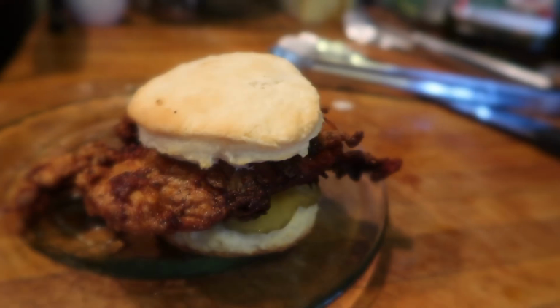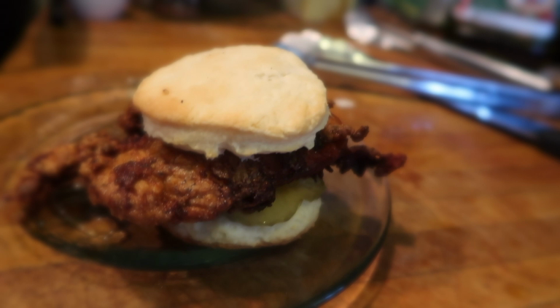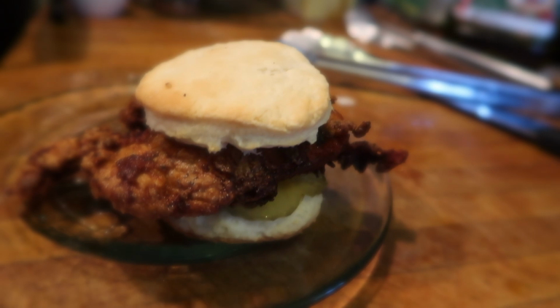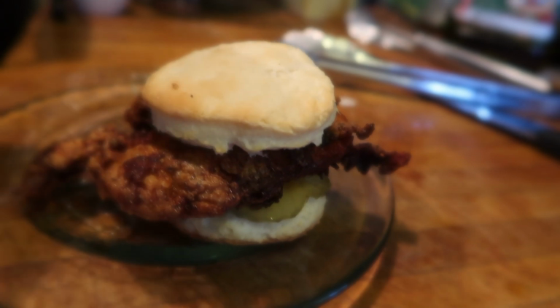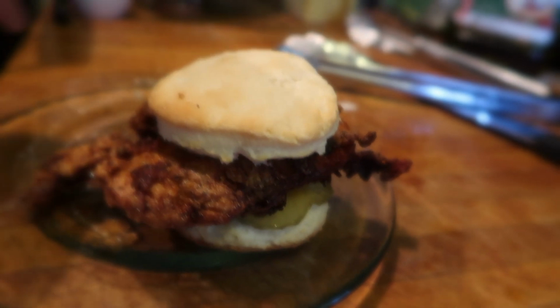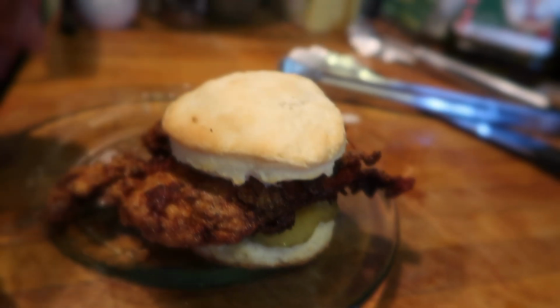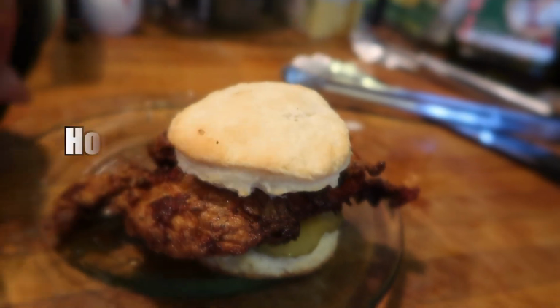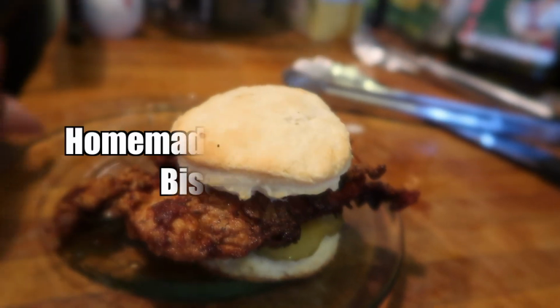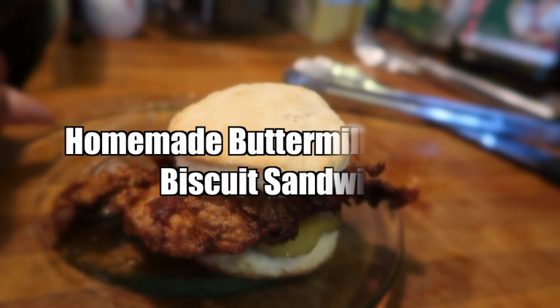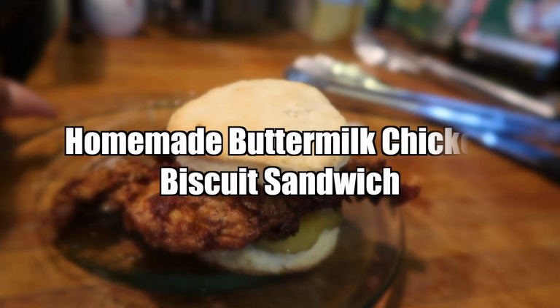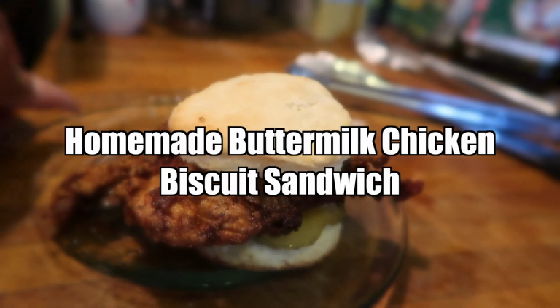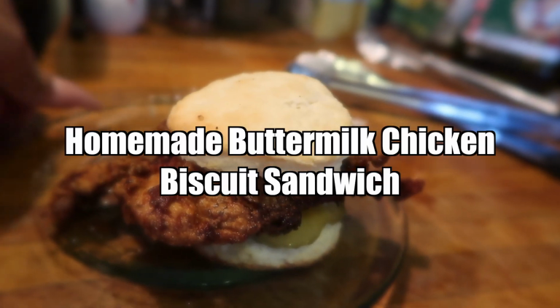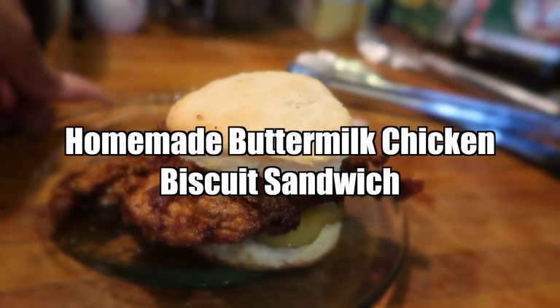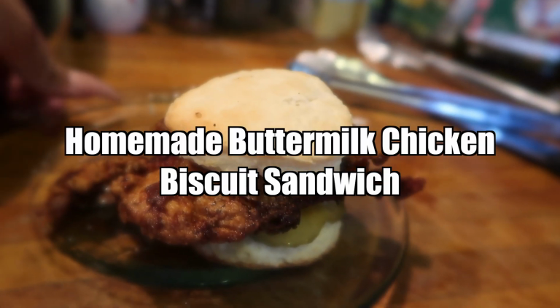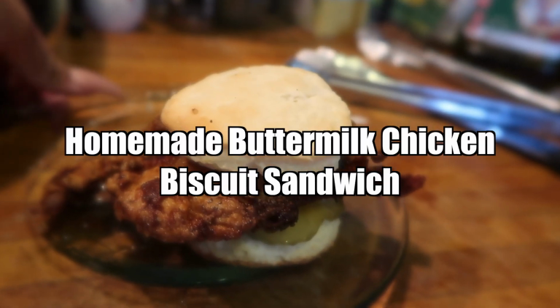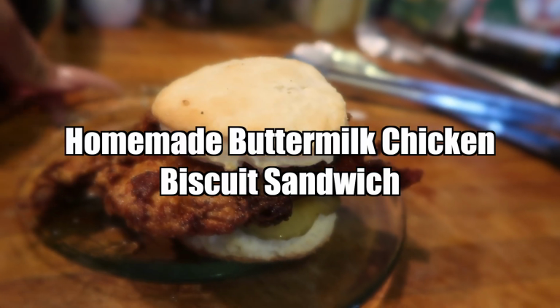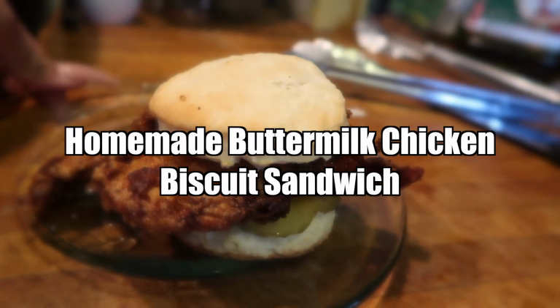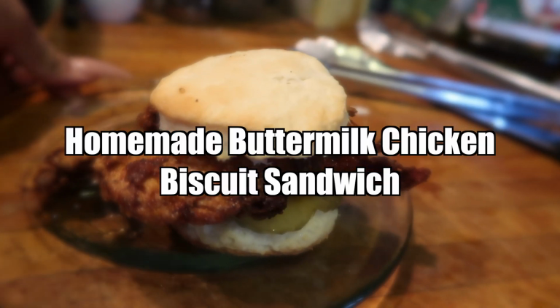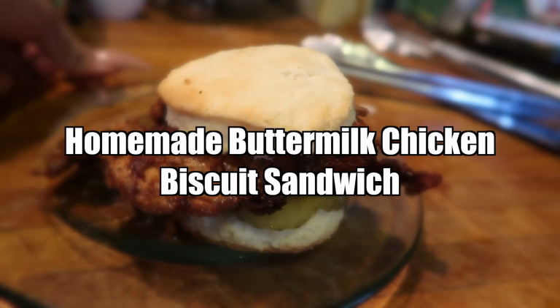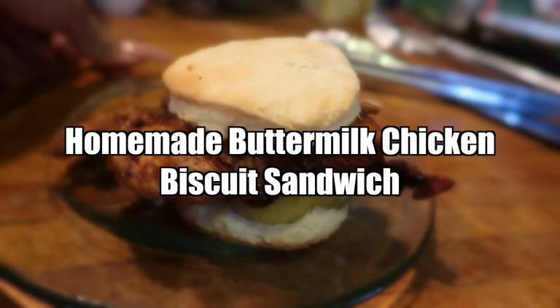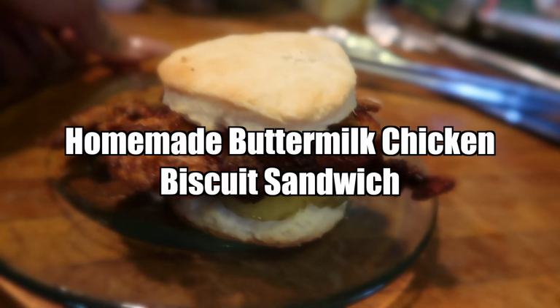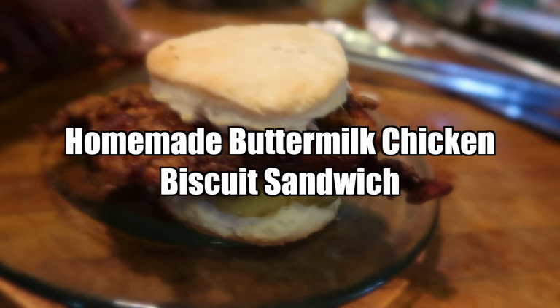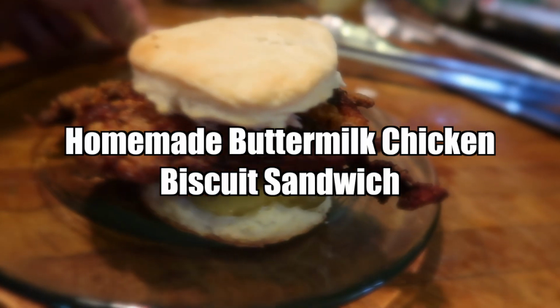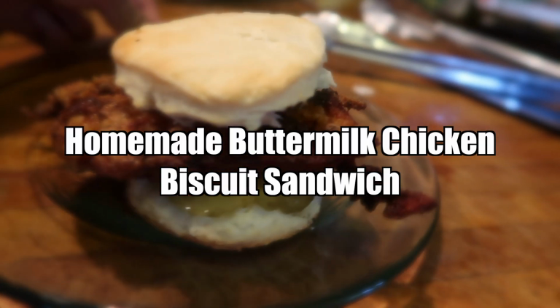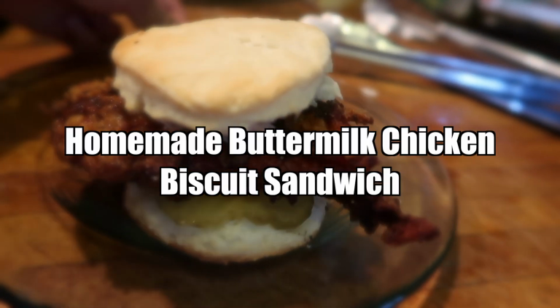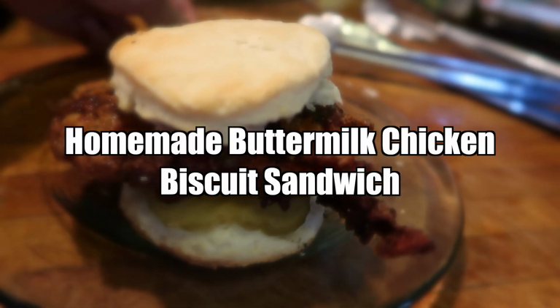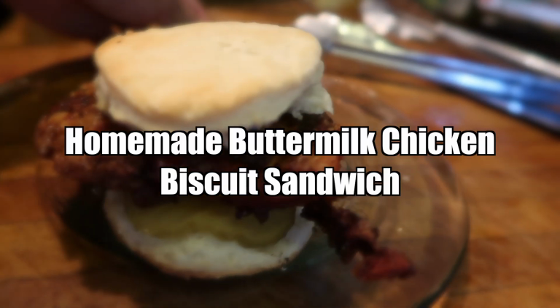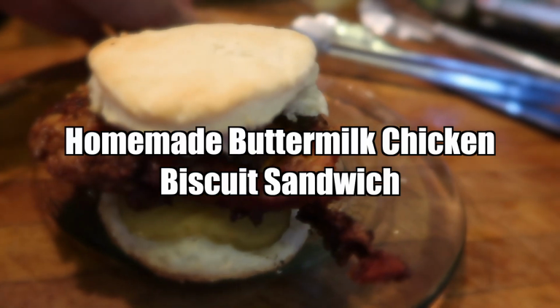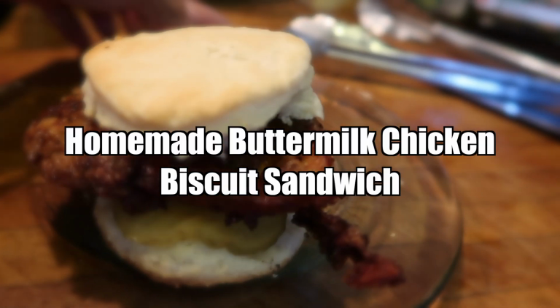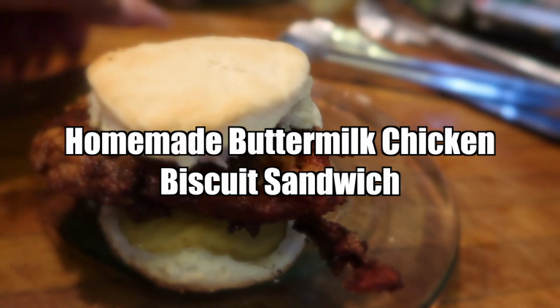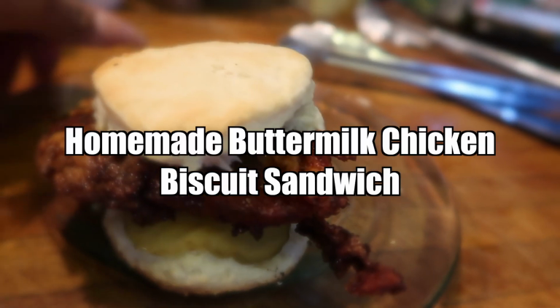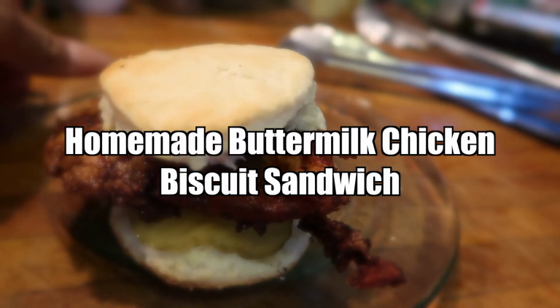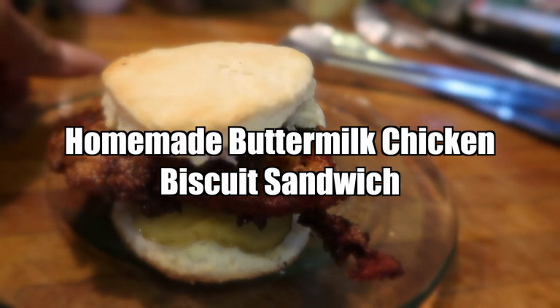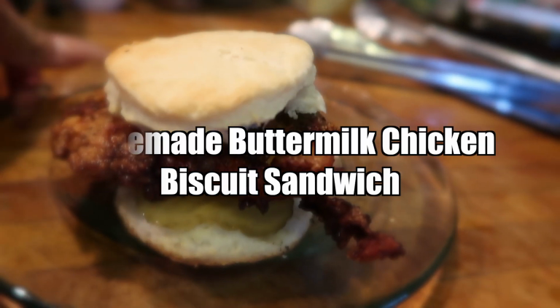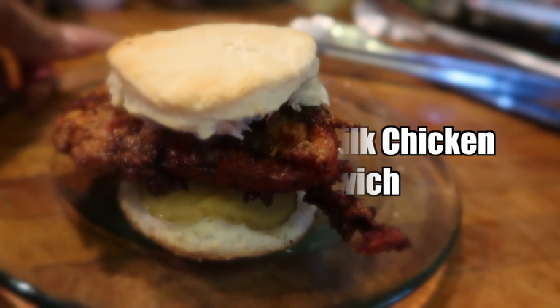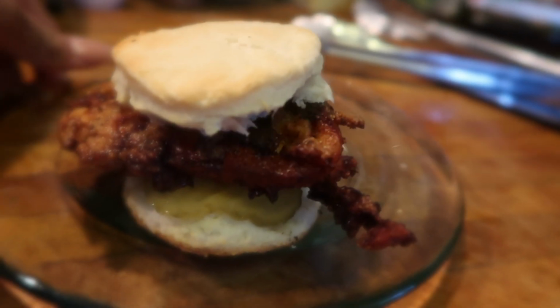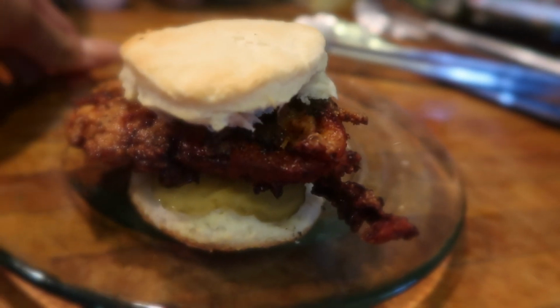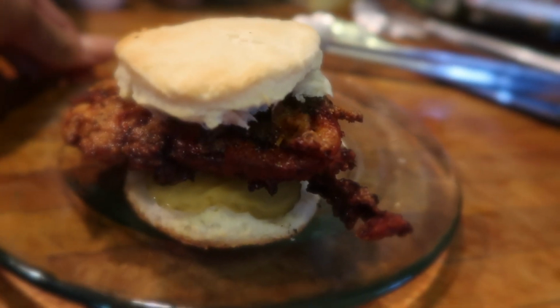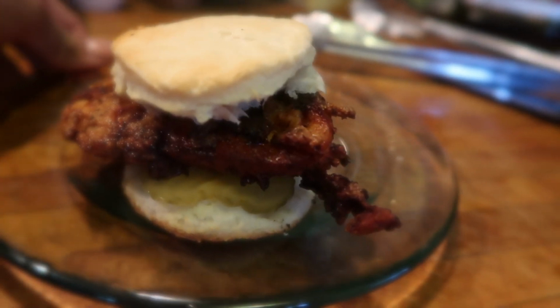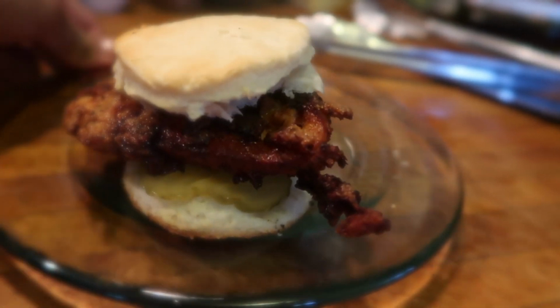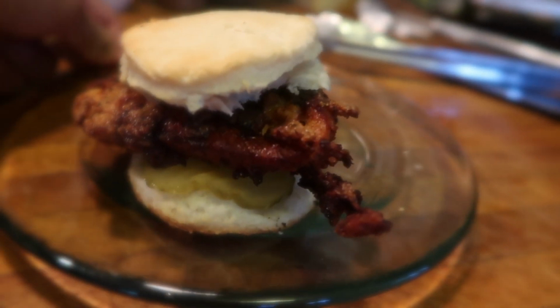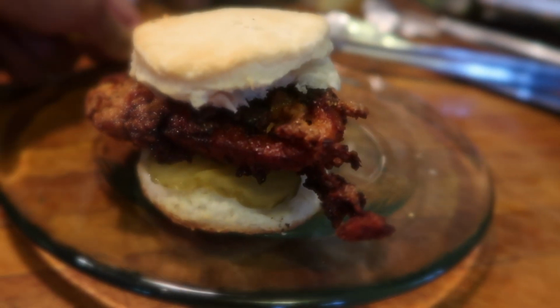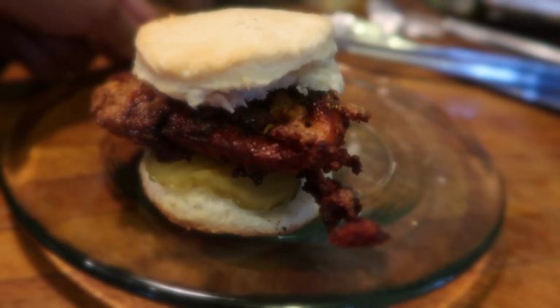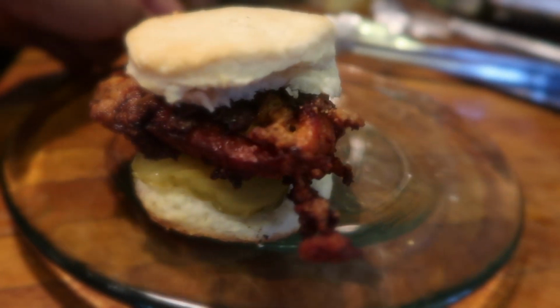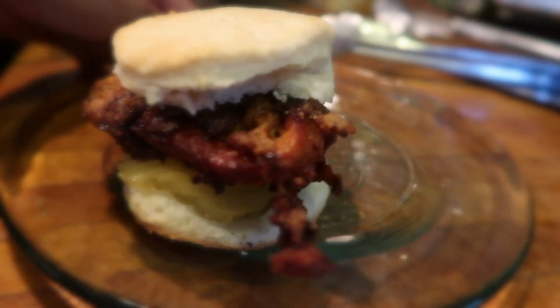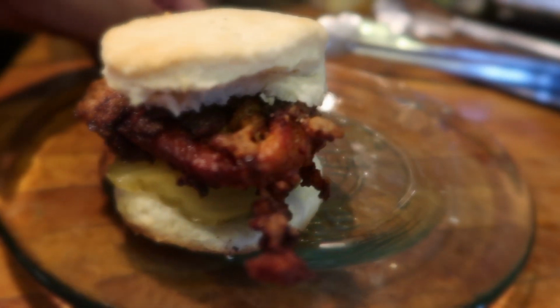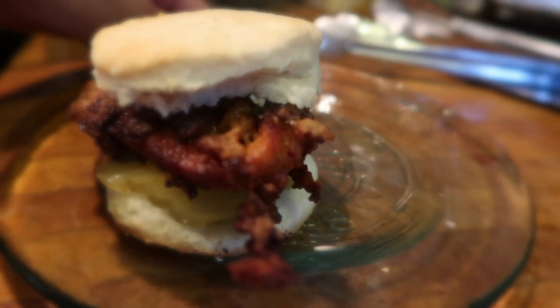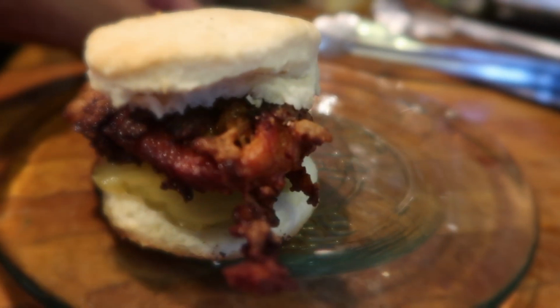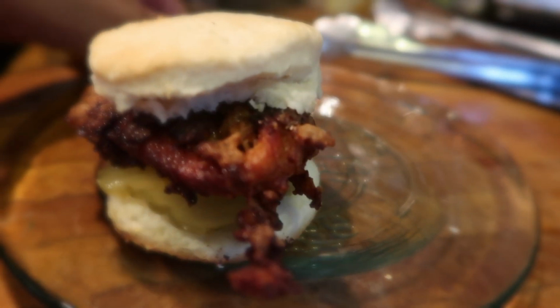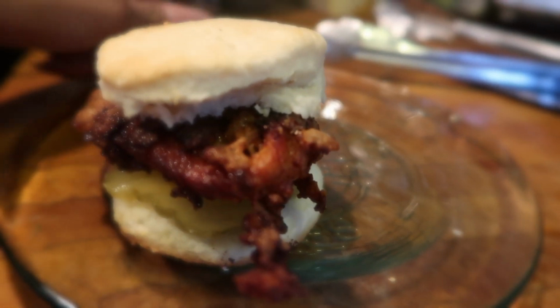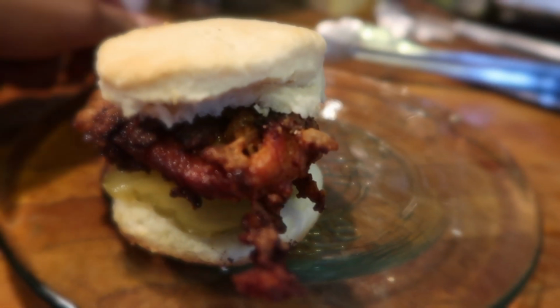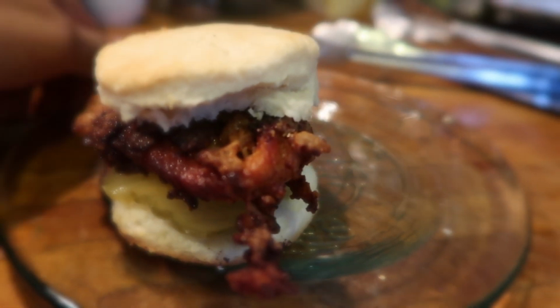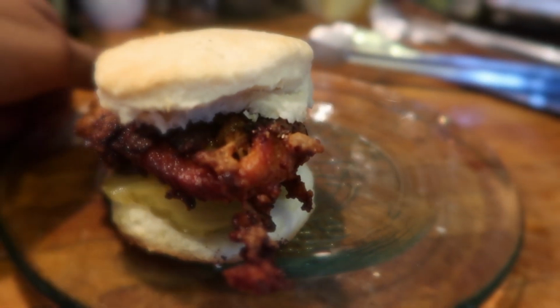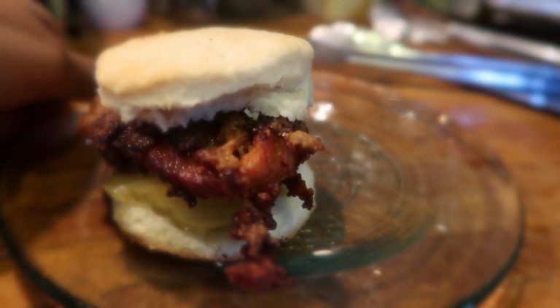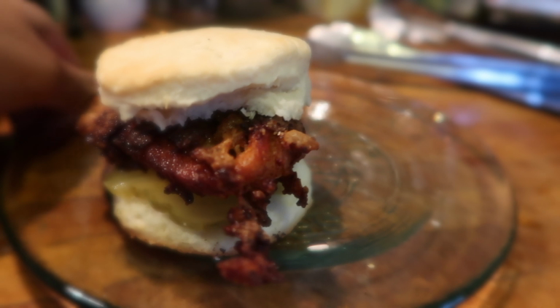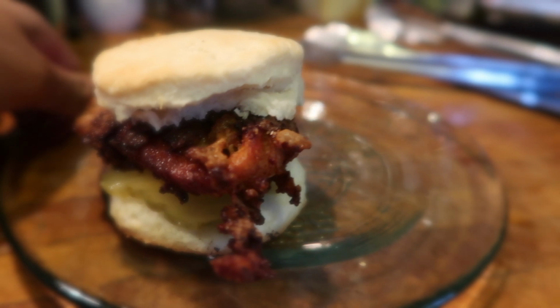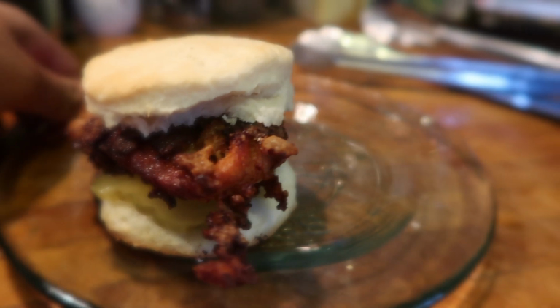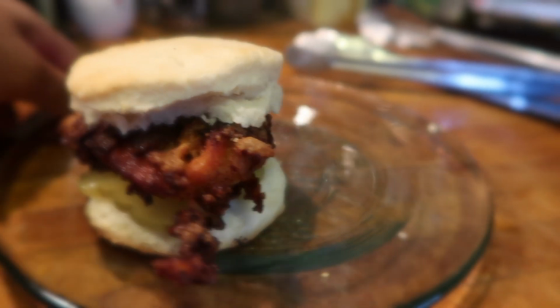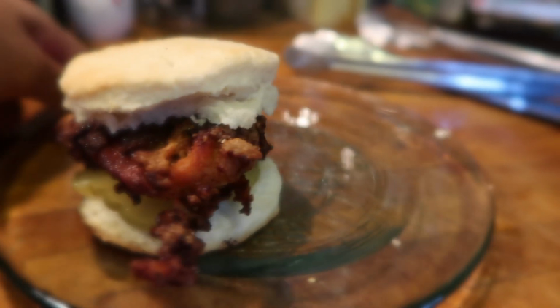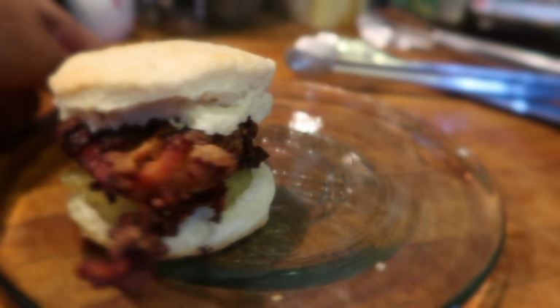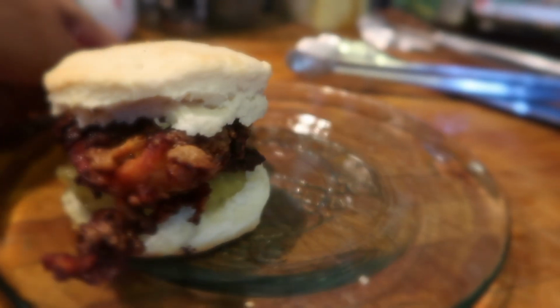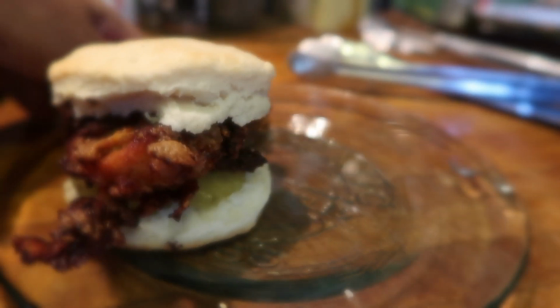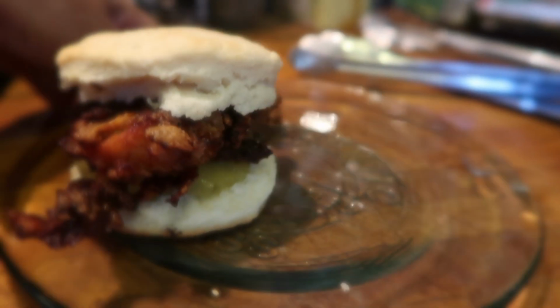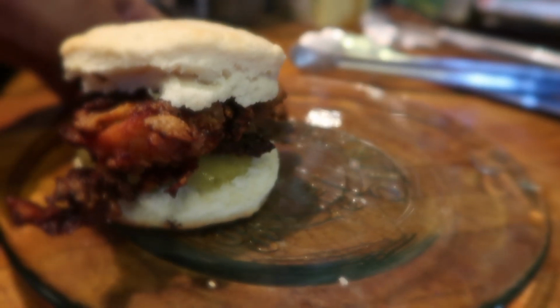Welcome back to my channel. Today my mom's going to show you guys how to make this homemade buttermilk chicken biscuit sandwich.